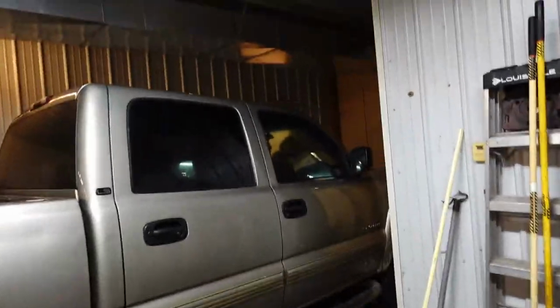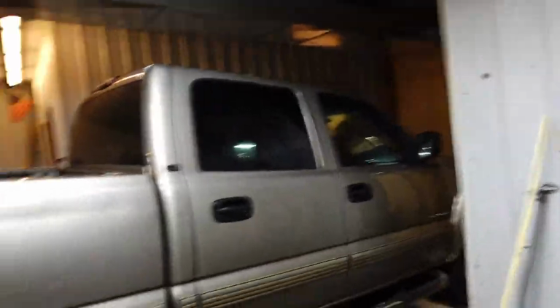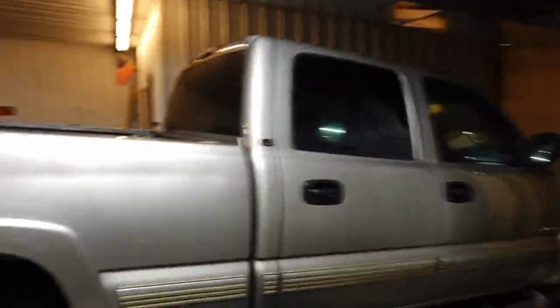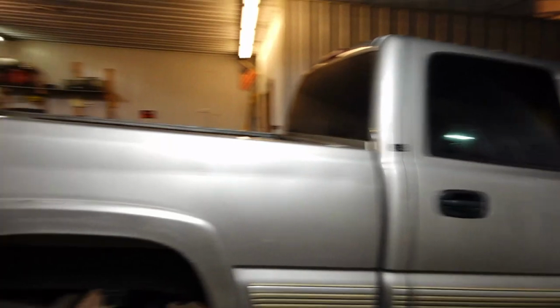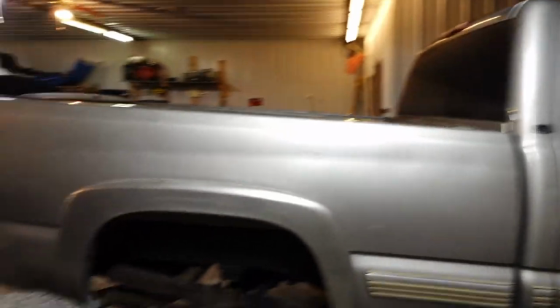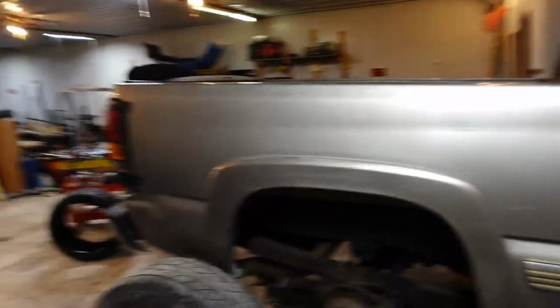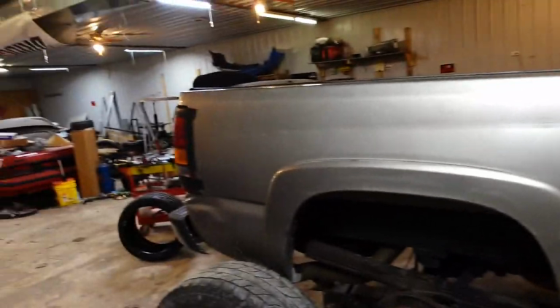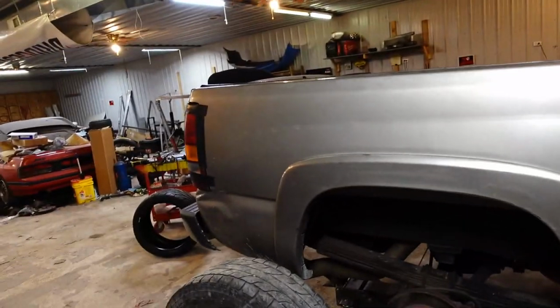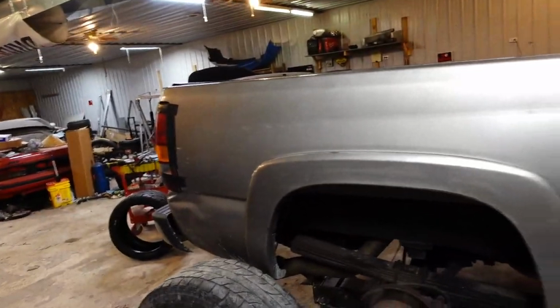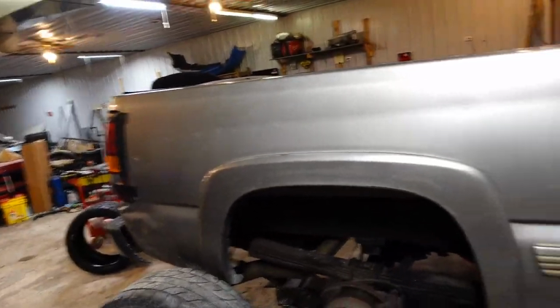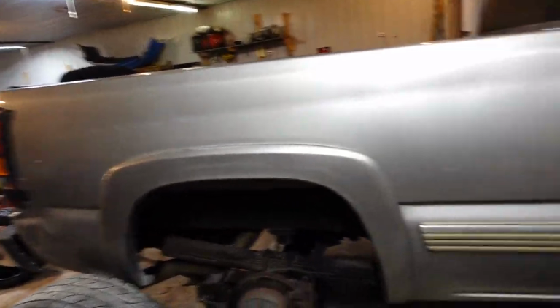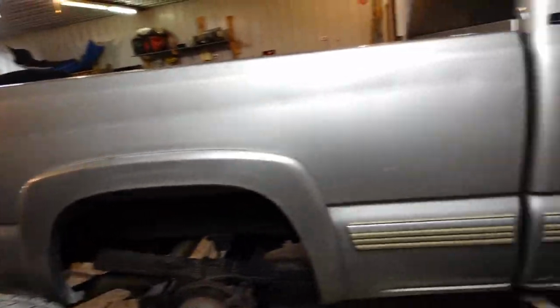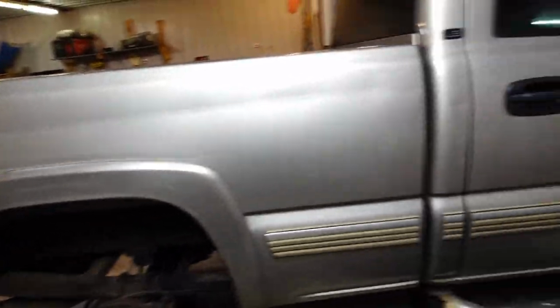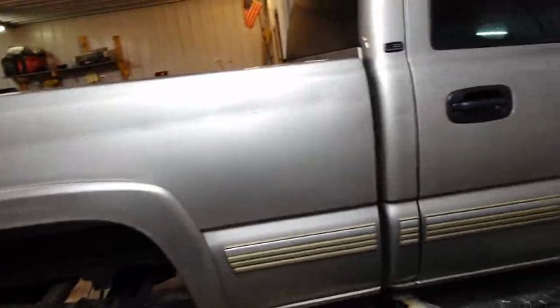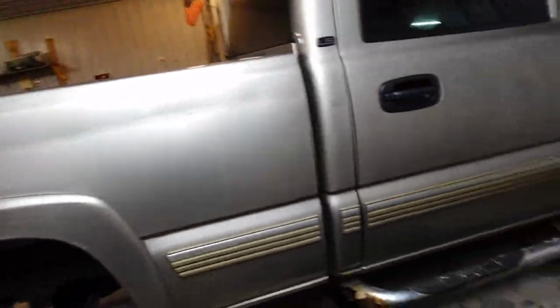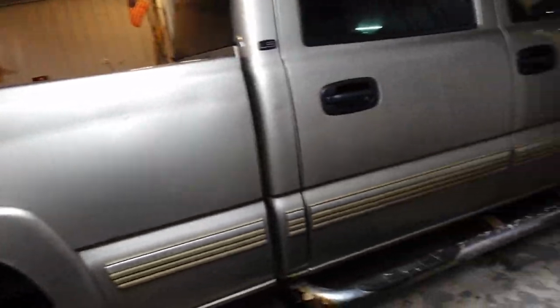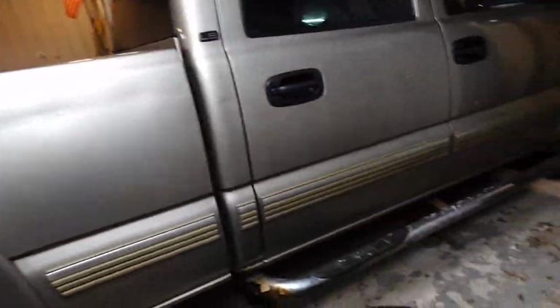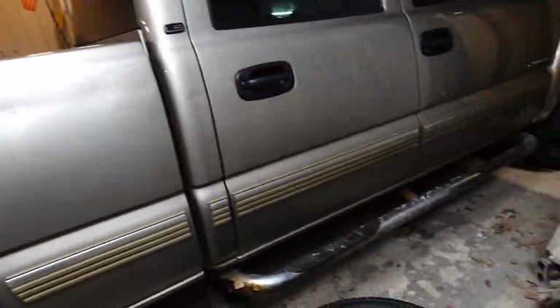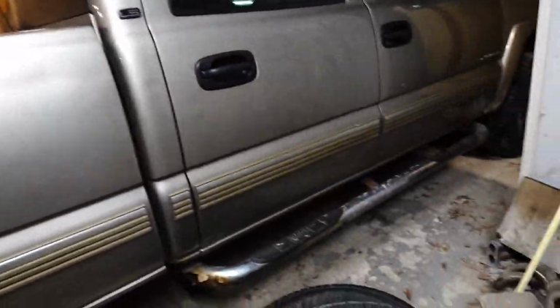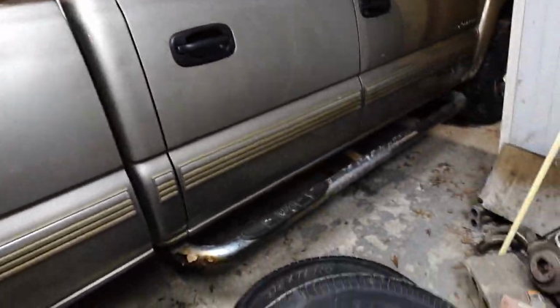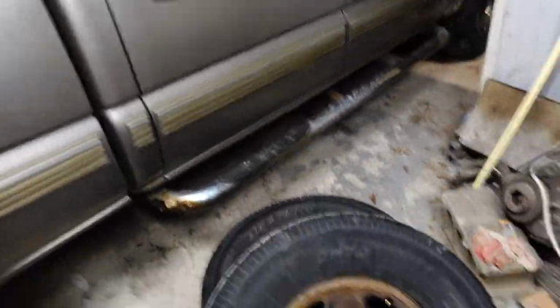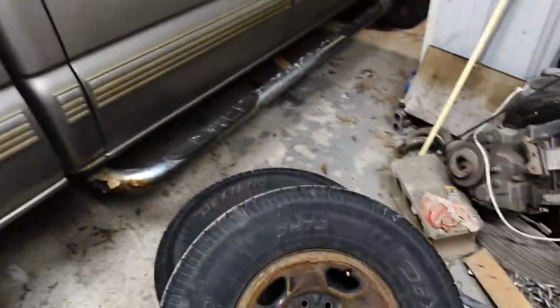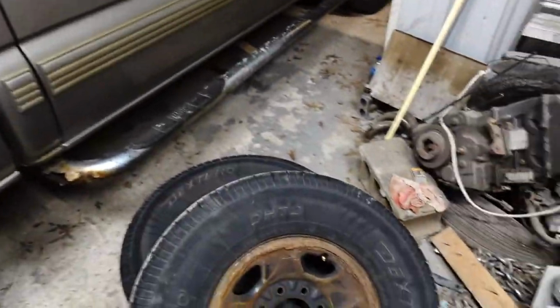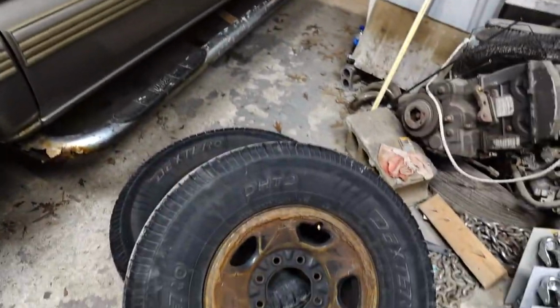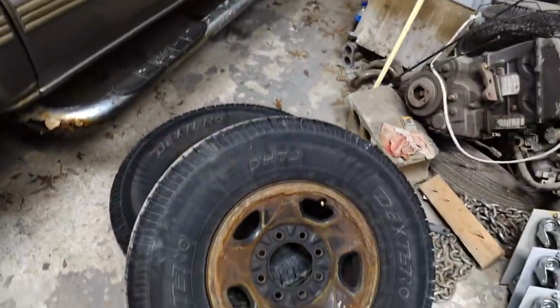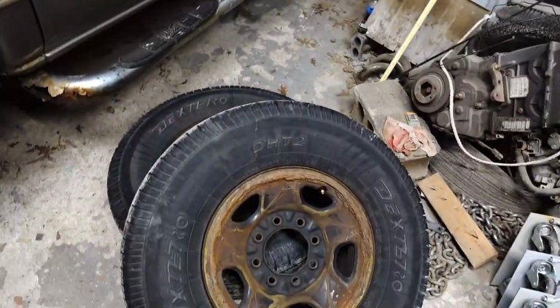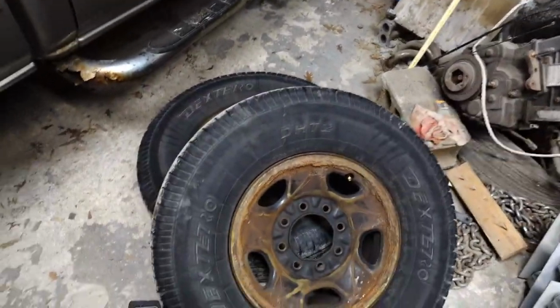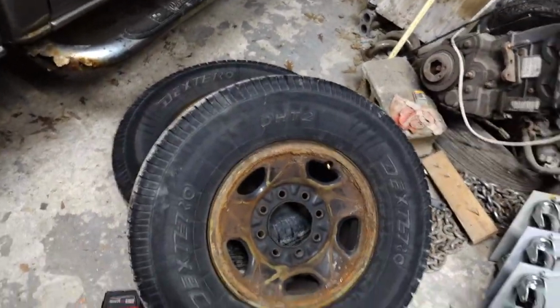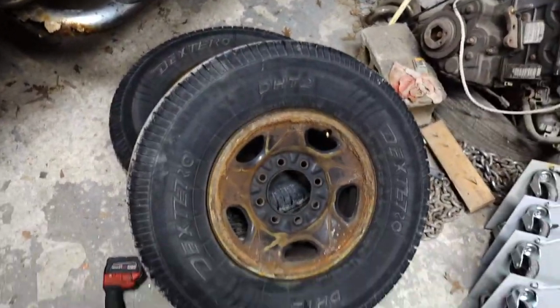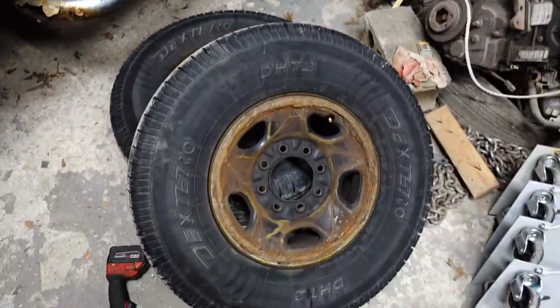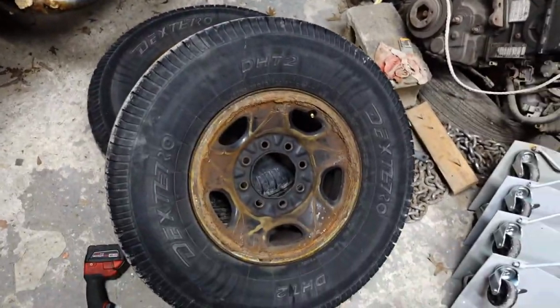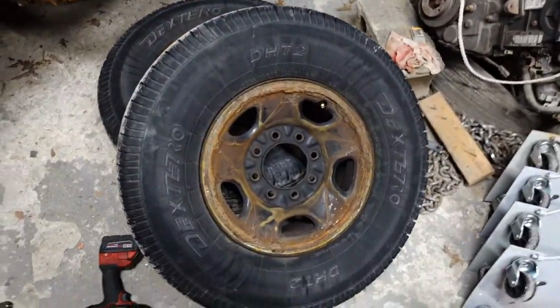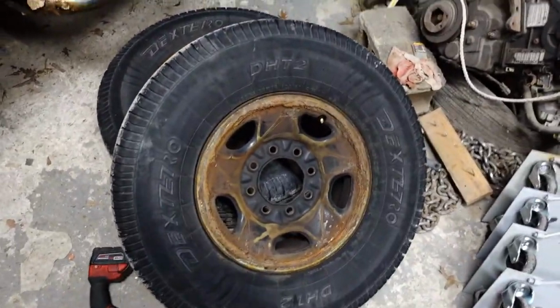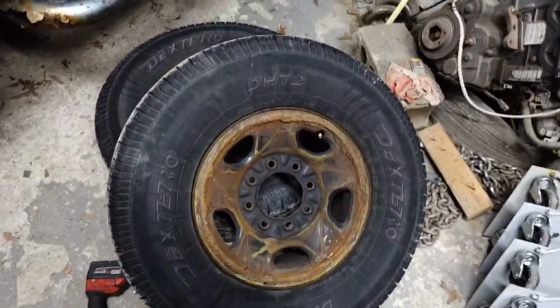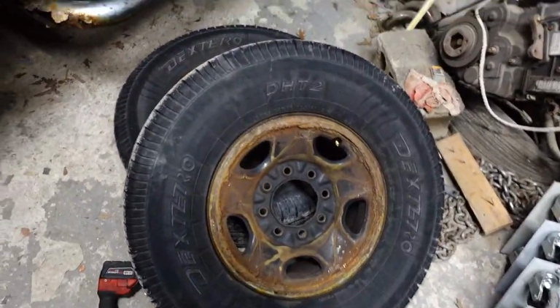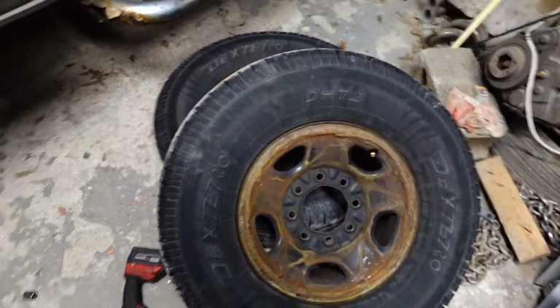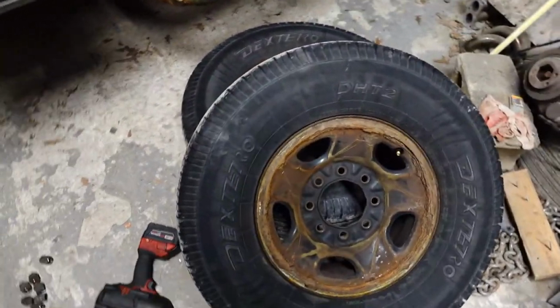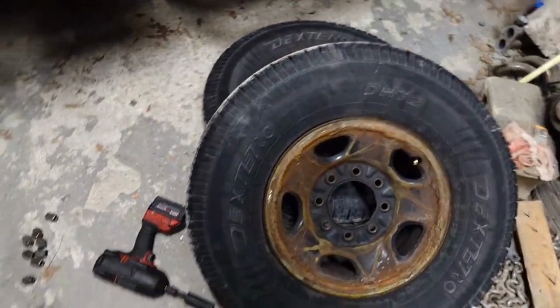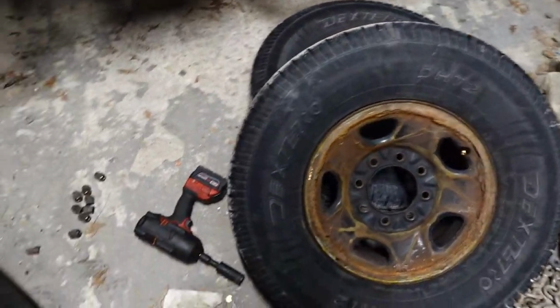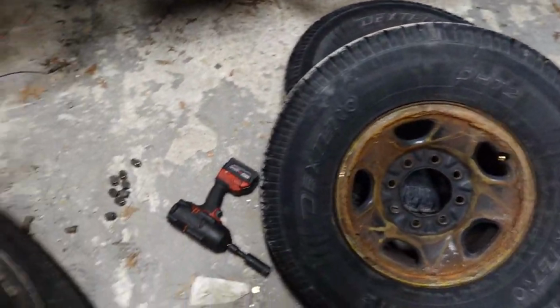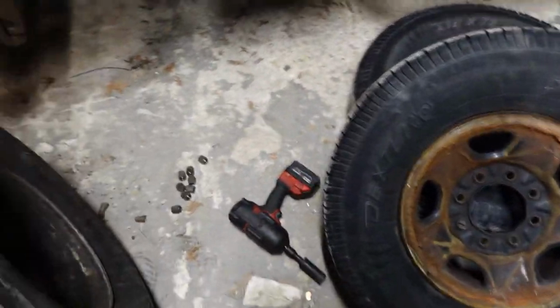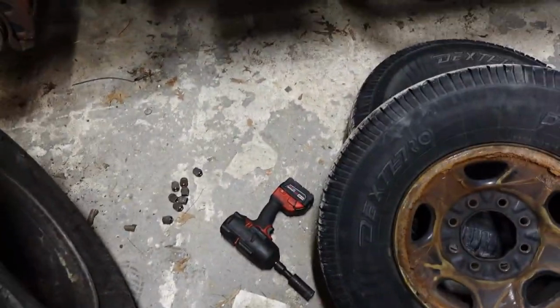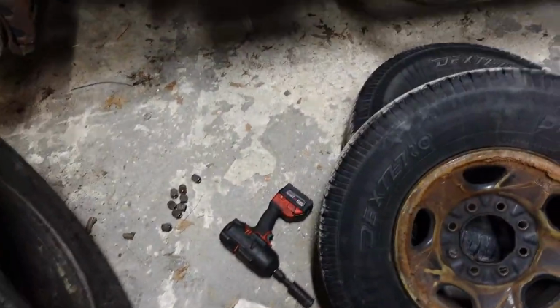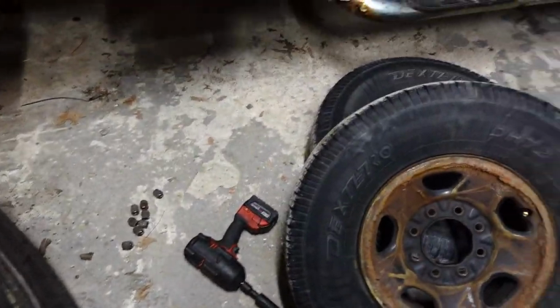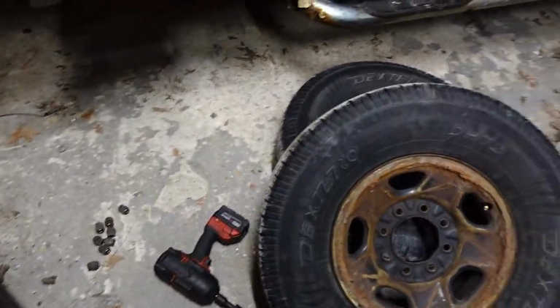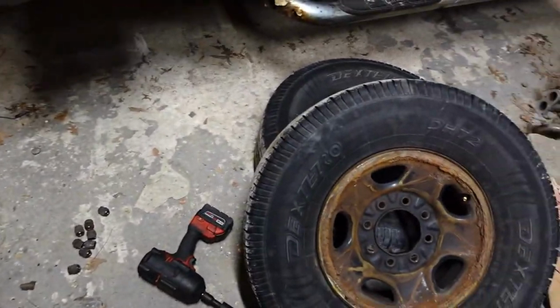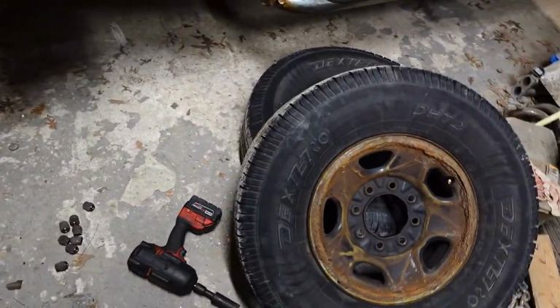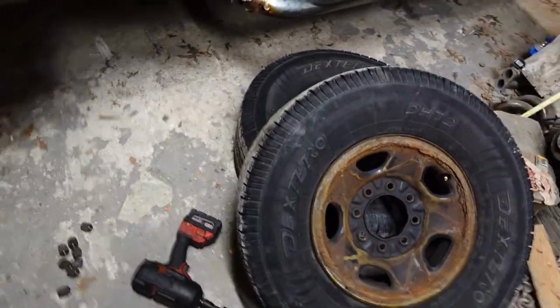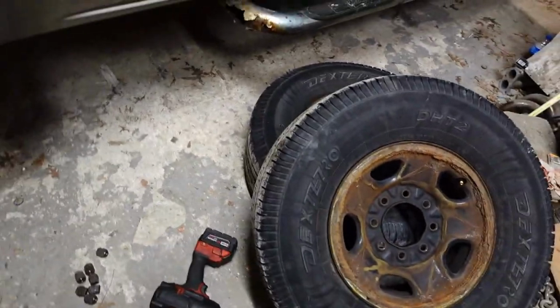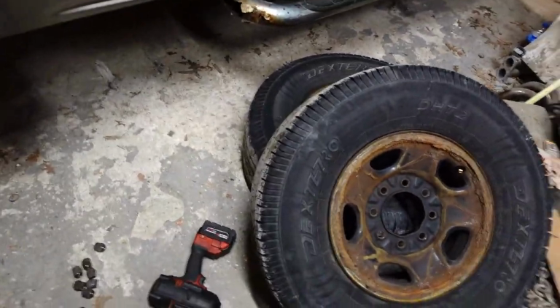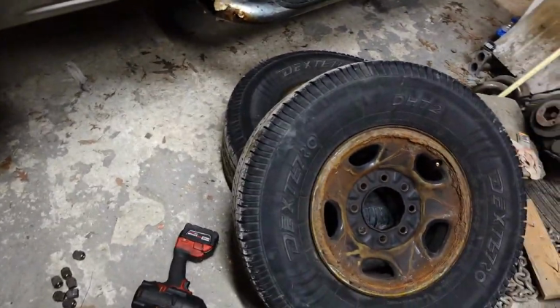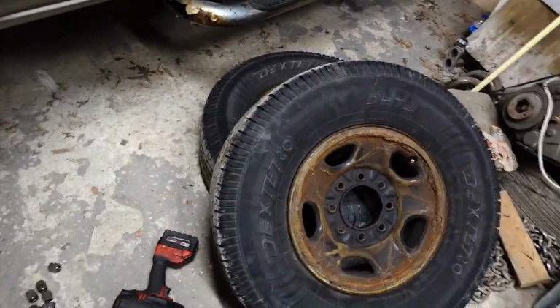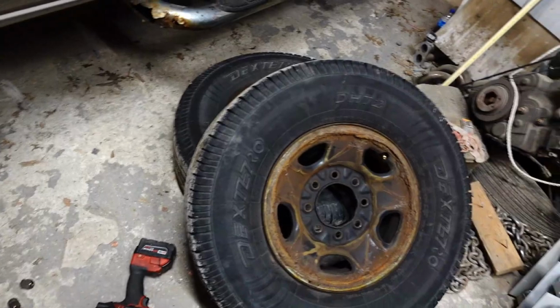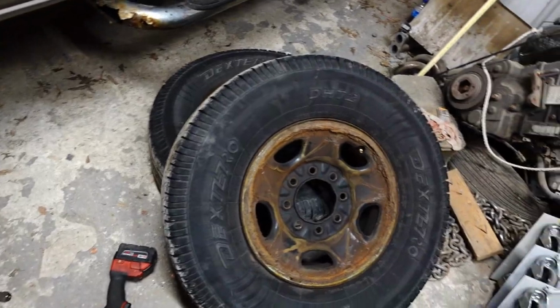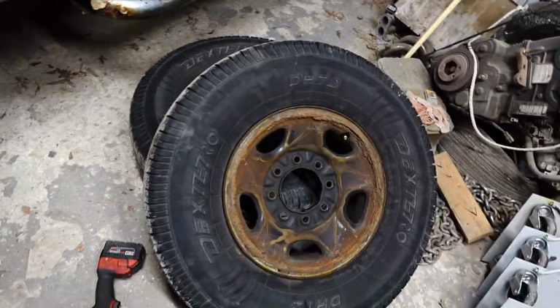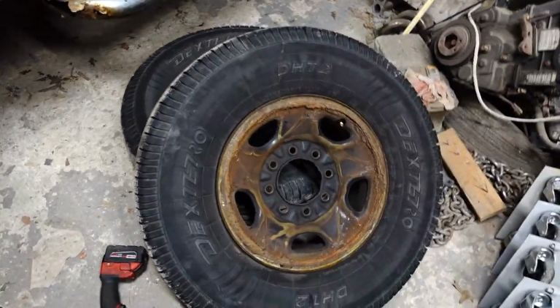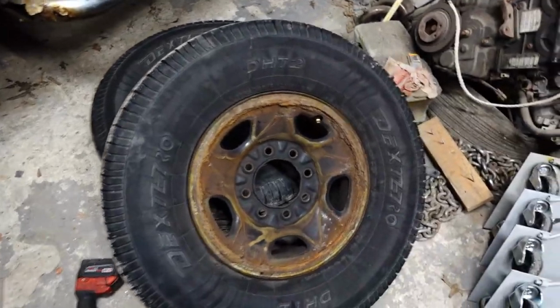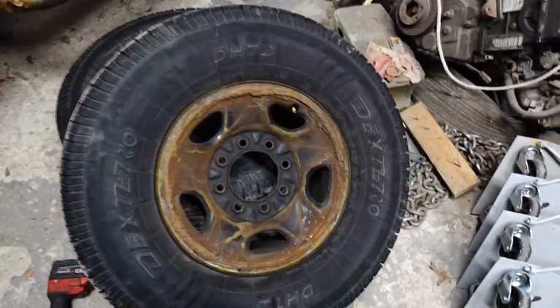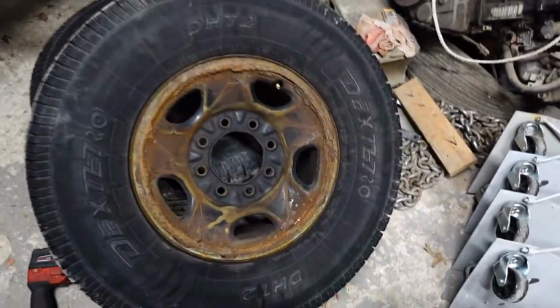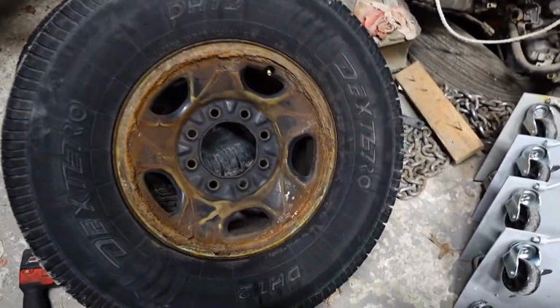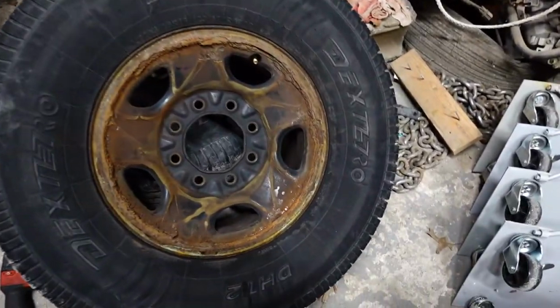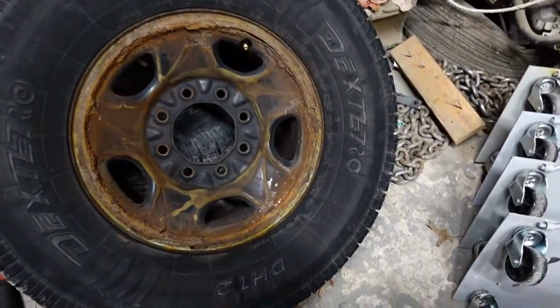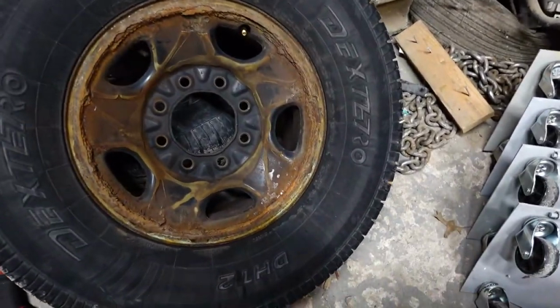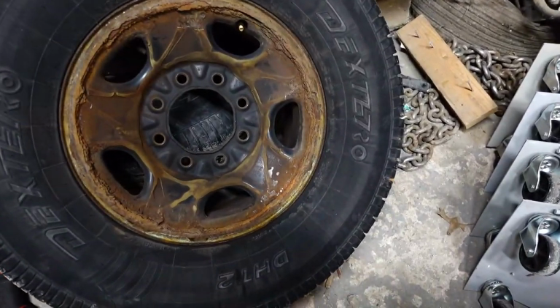CJ got his truck in here. He's doing some towing tomorrow, and his back tires weren't too hot so he's going to change them.